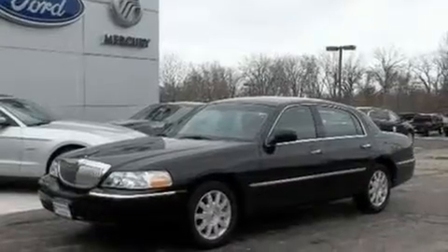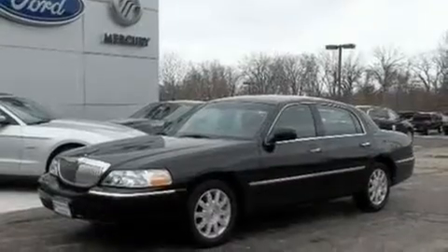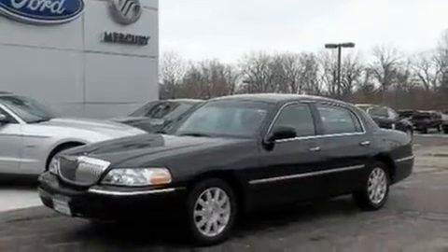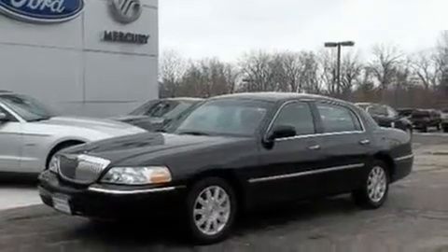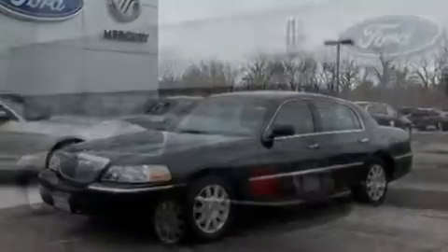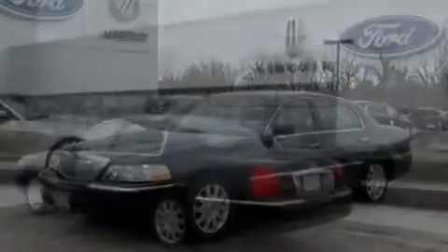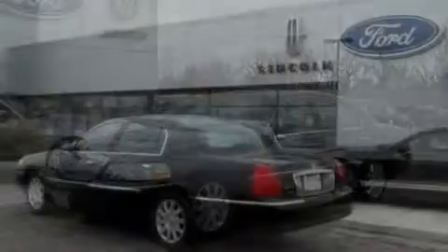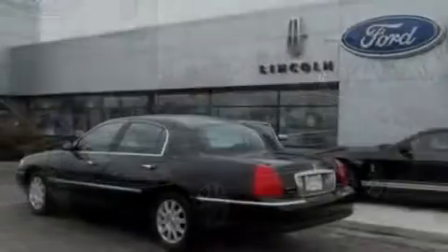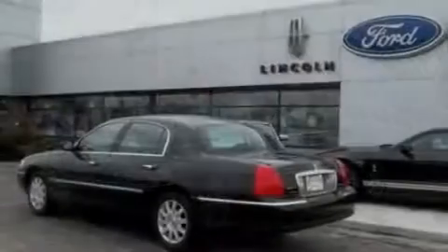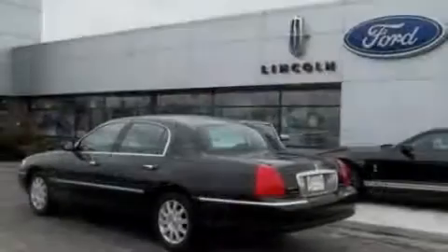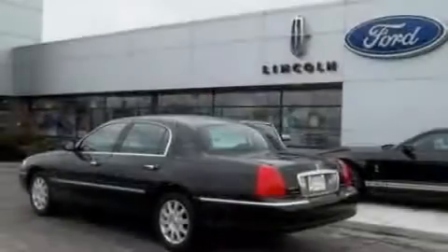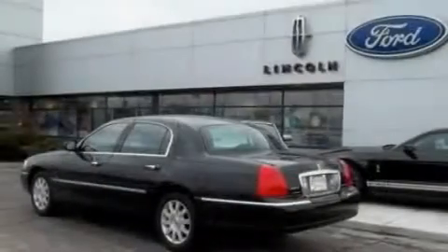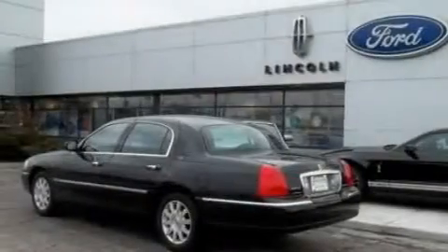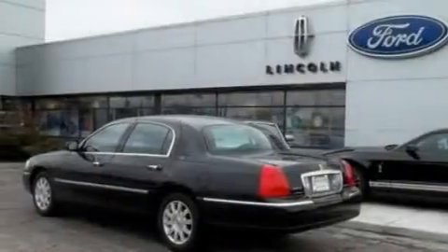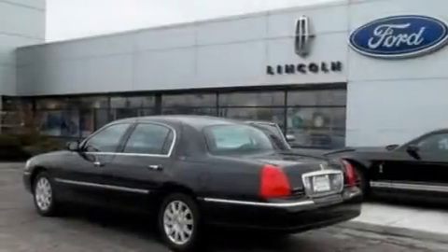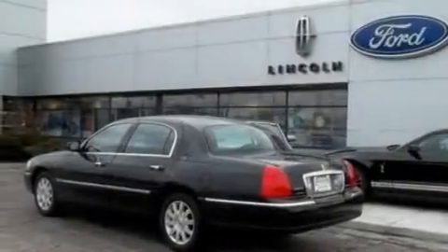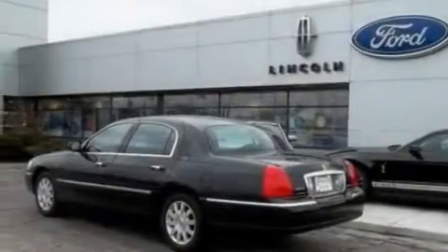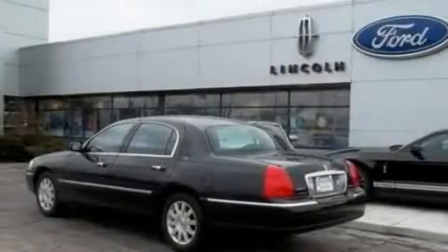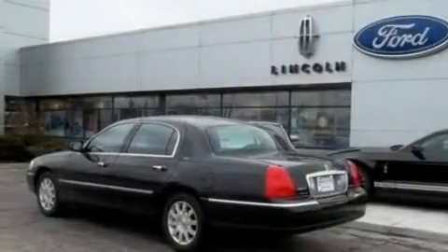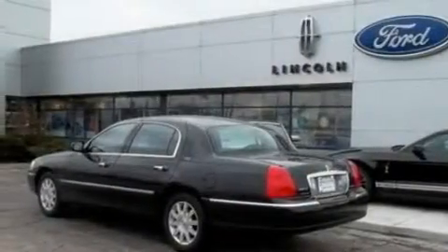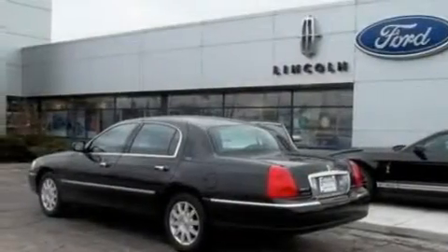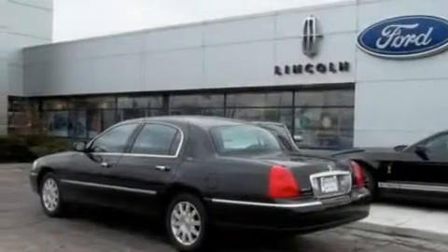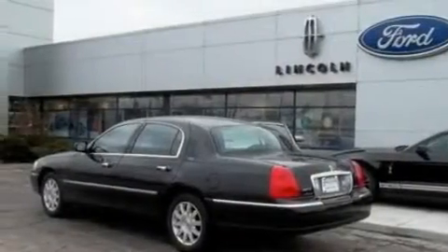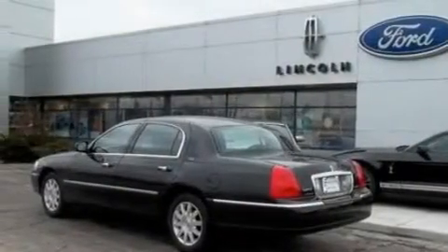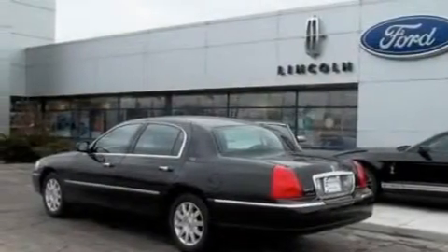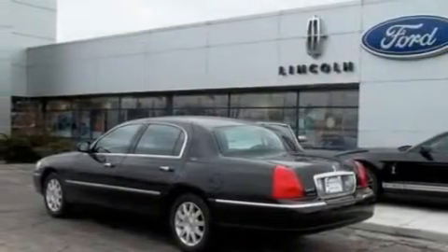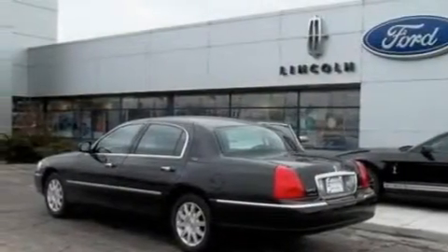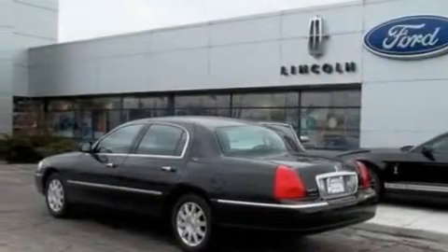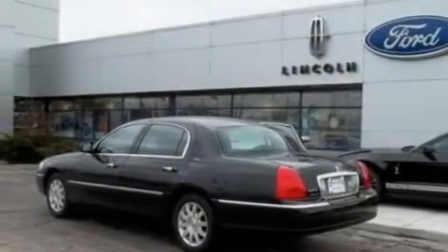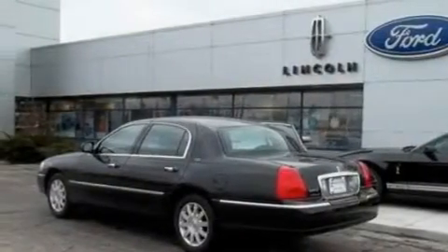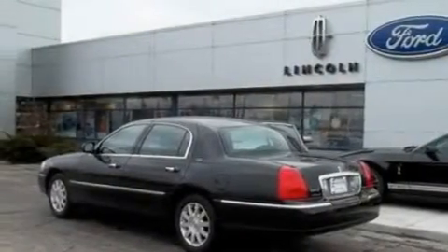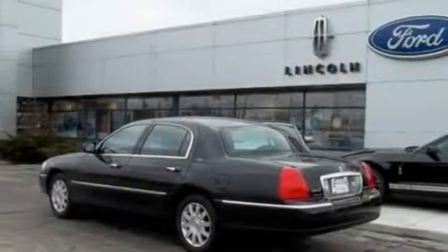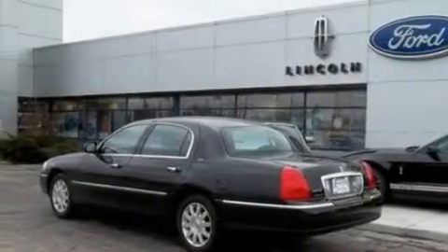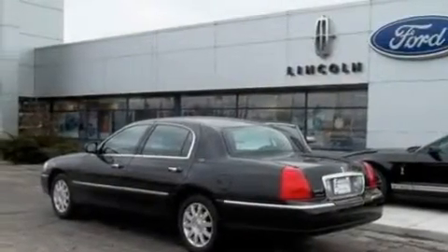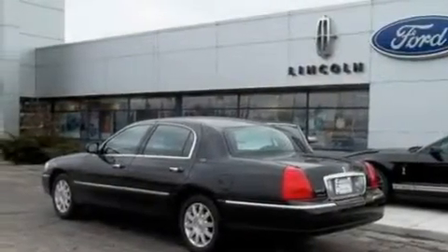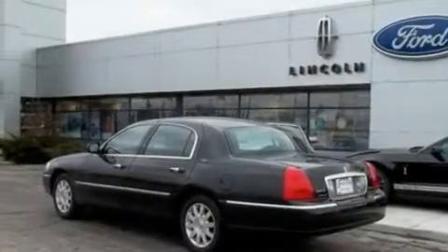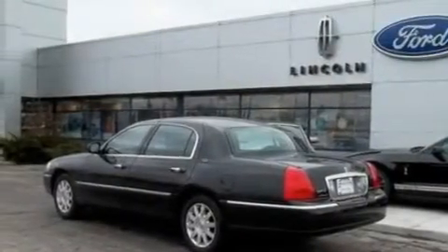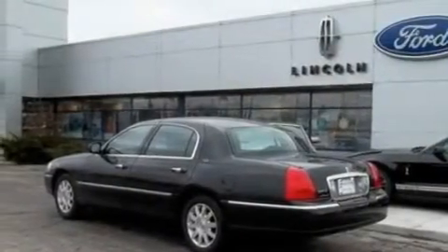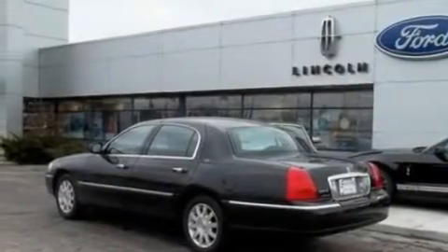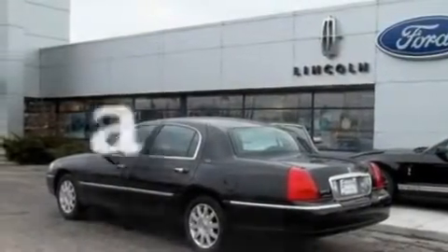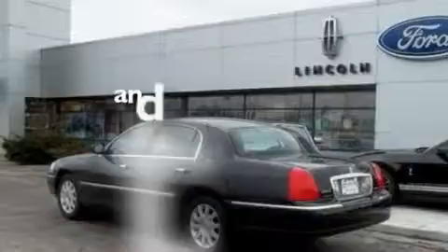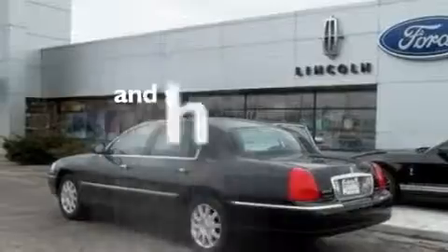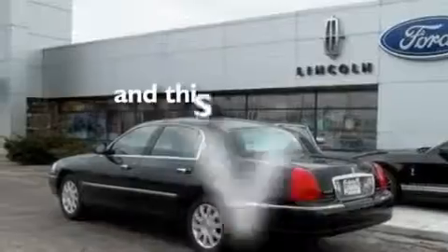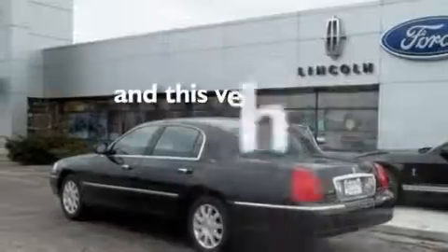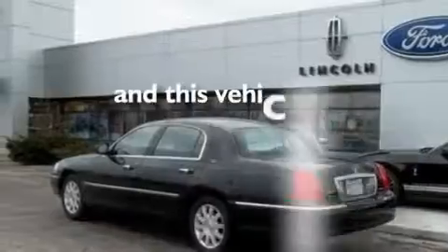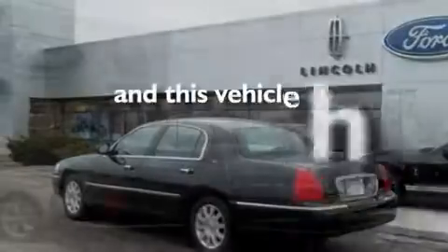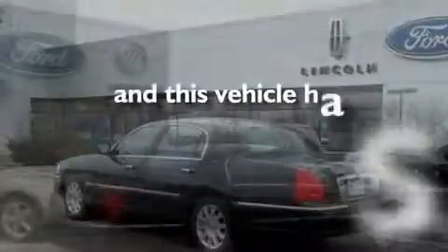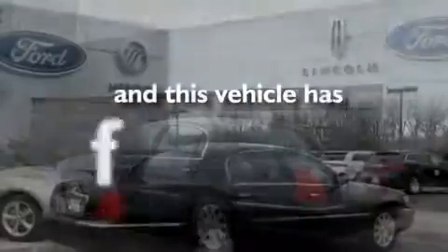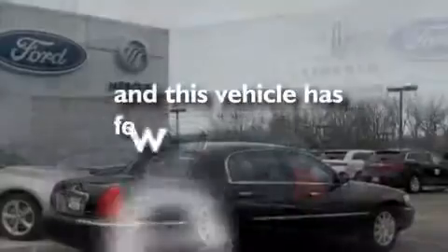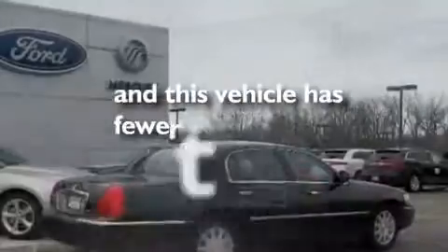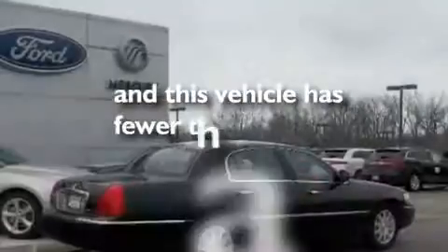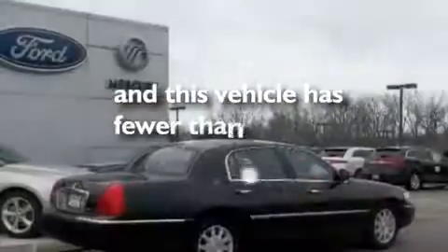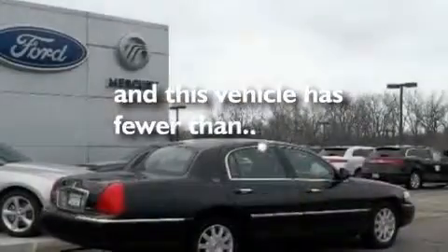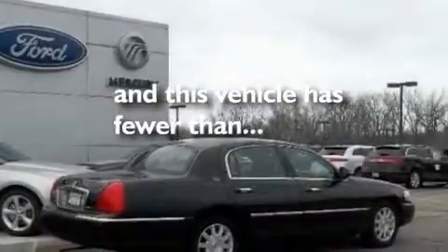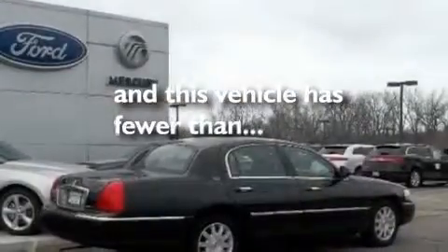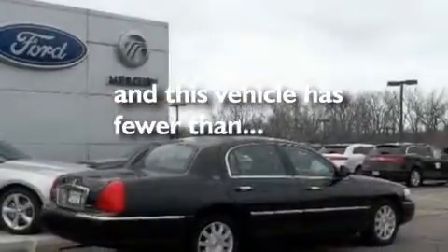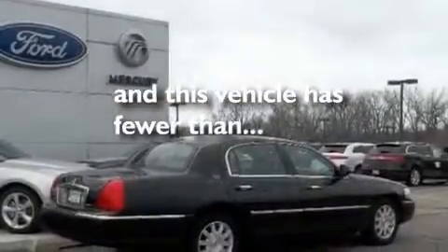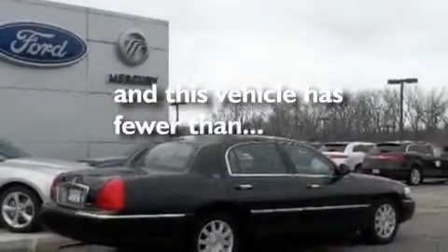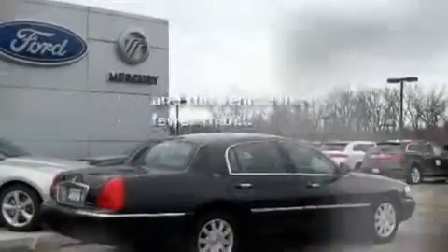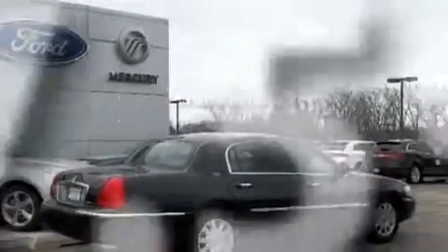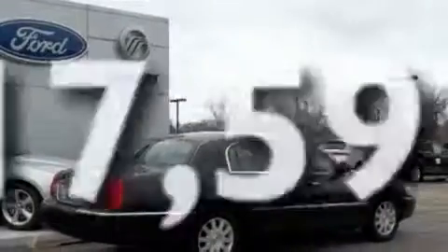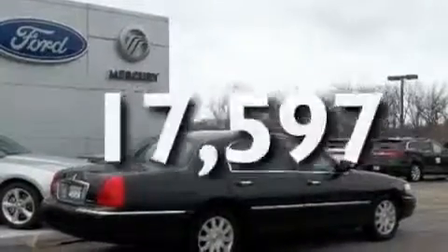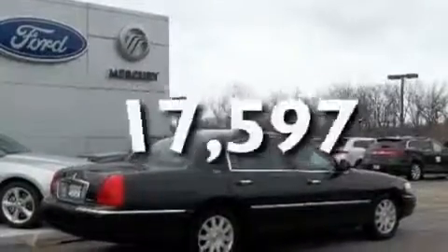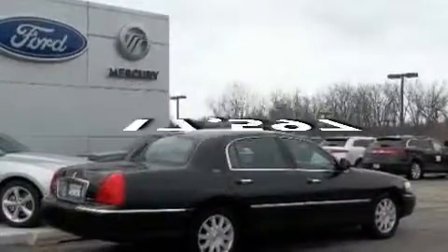Additional features include a double wishbone independent front suspension, 17-inch wheels, a traction control system, heated seats, and this vehicle has fewer than 18,000 miles on the odometer.